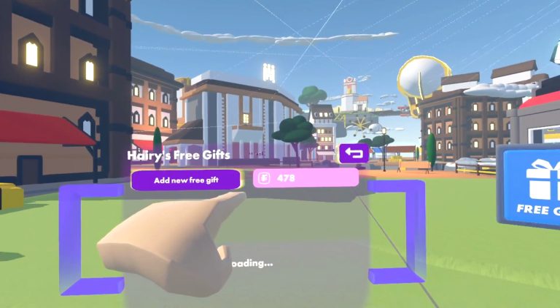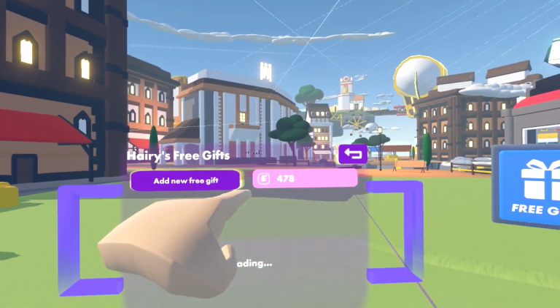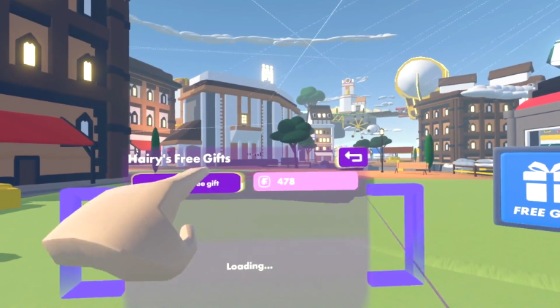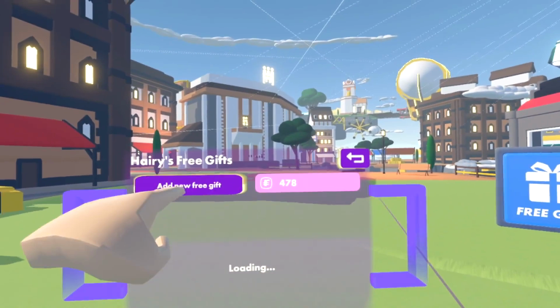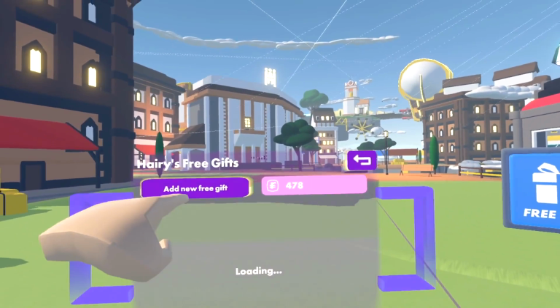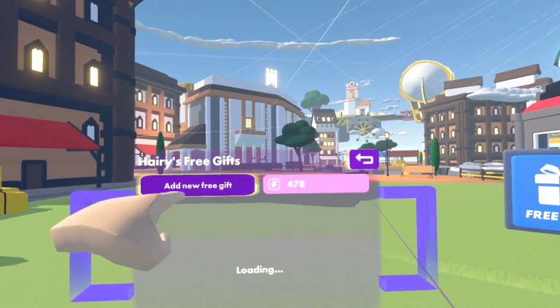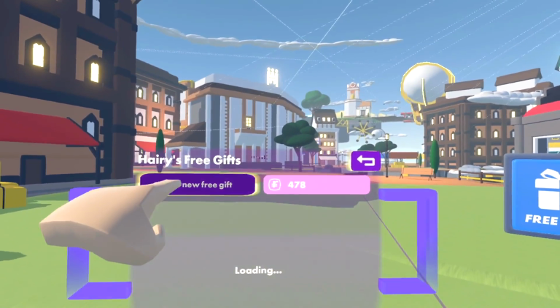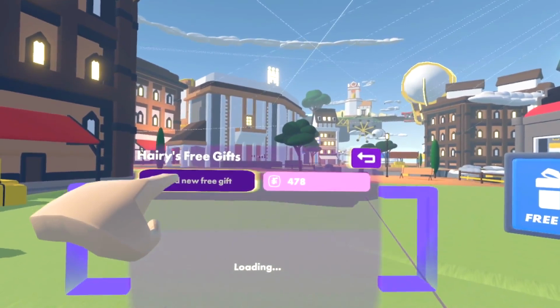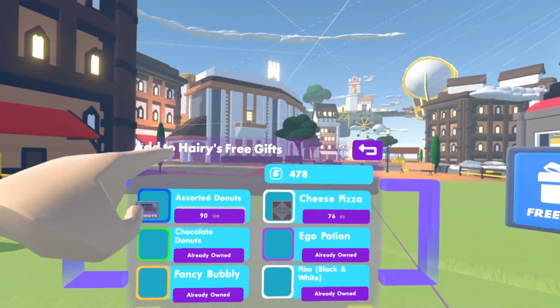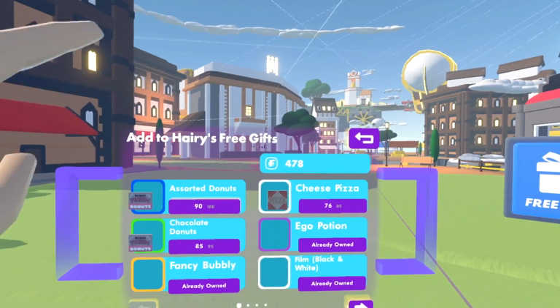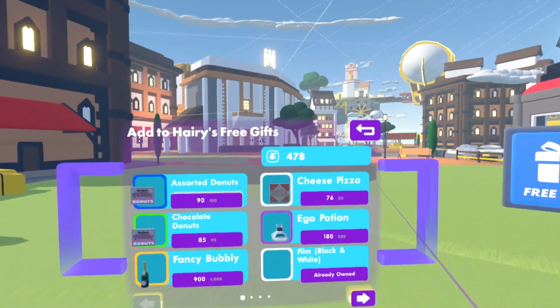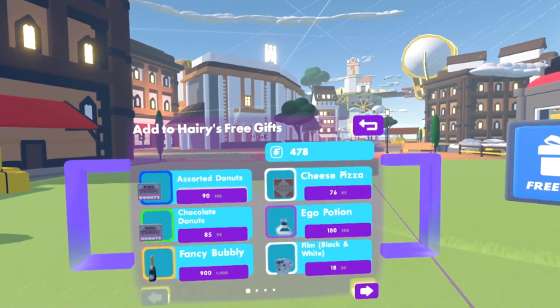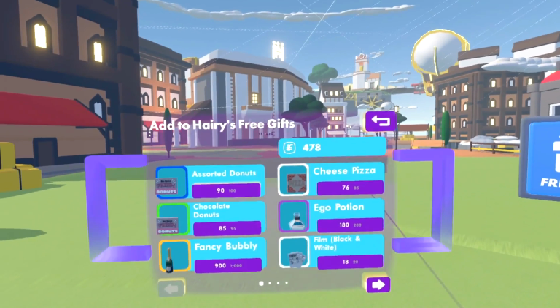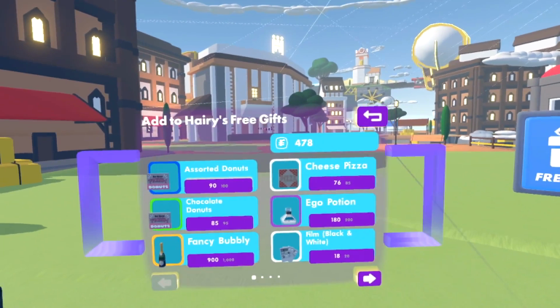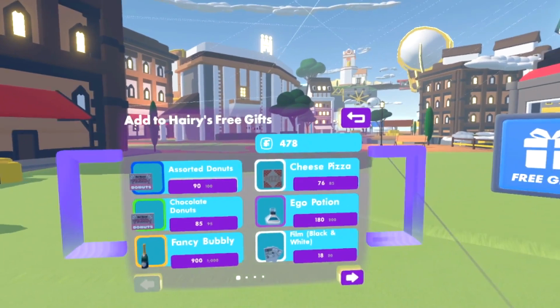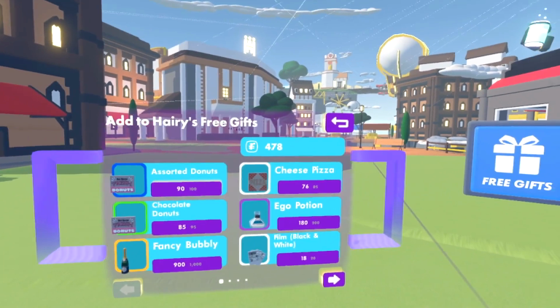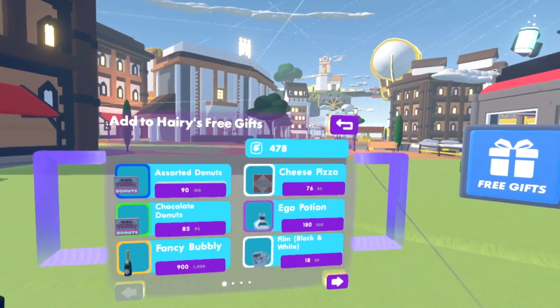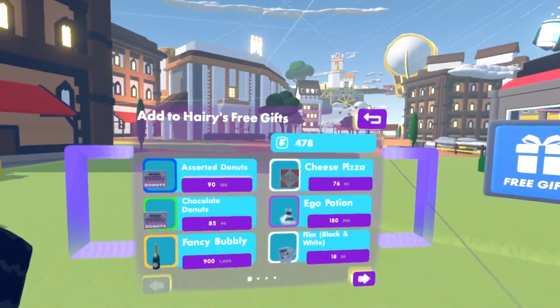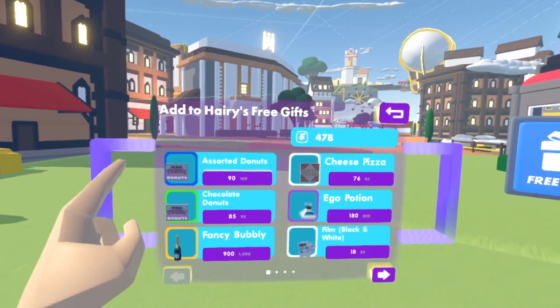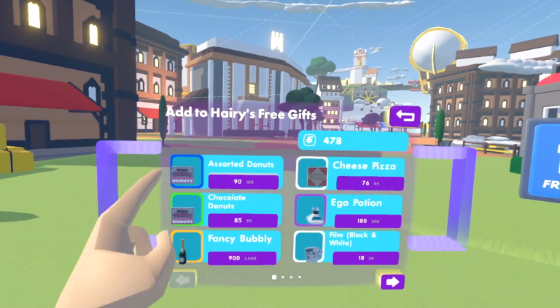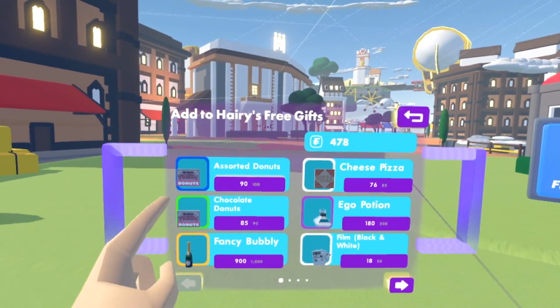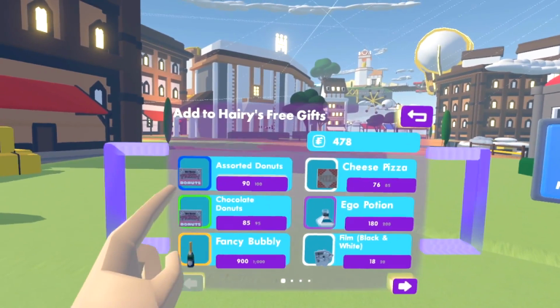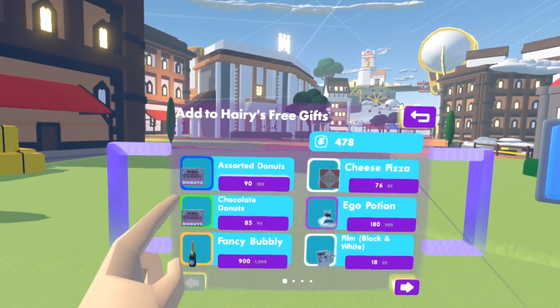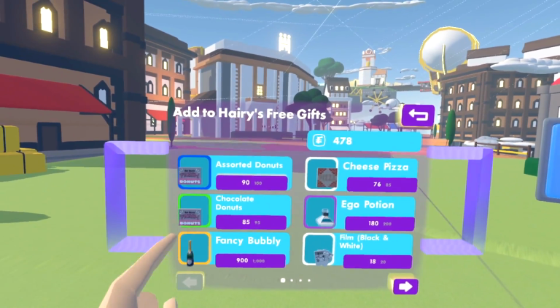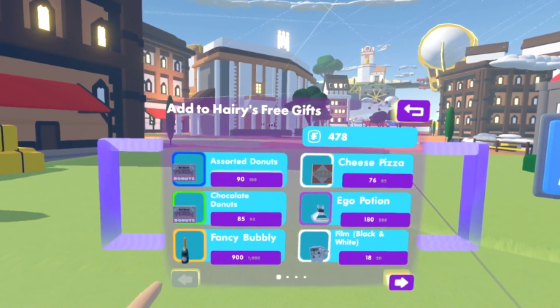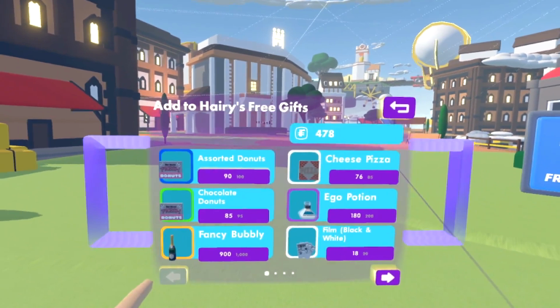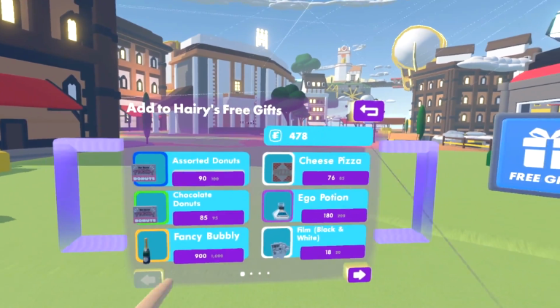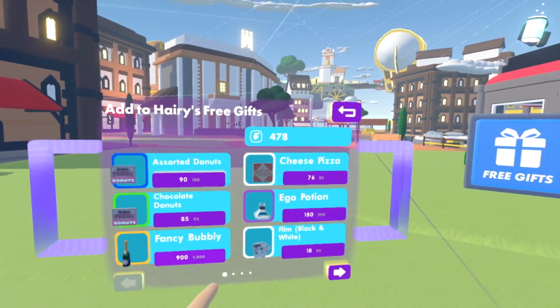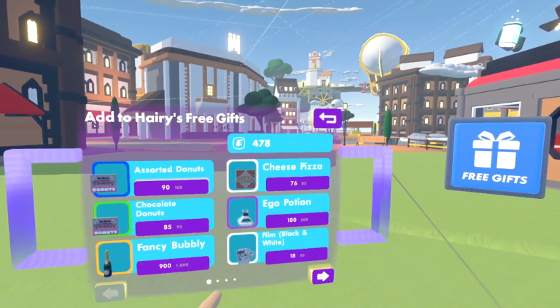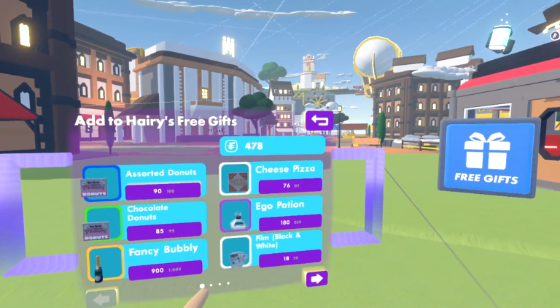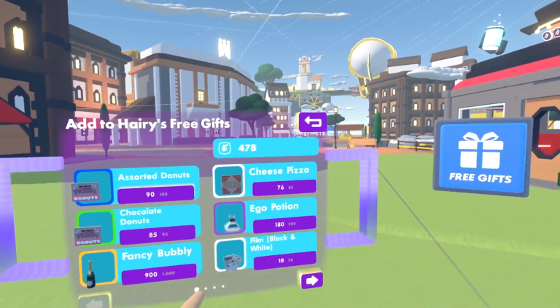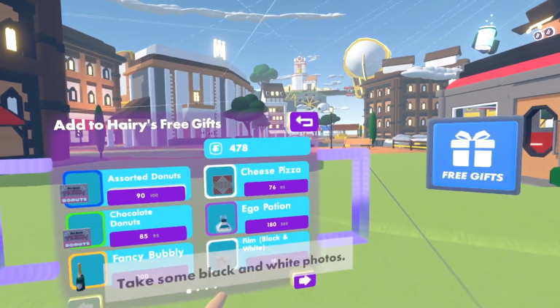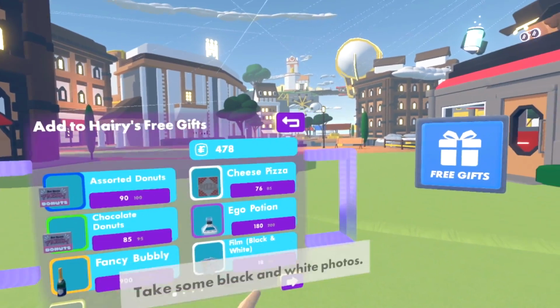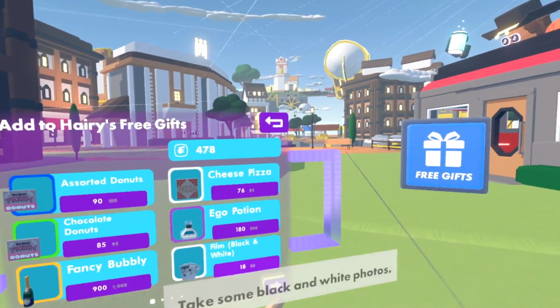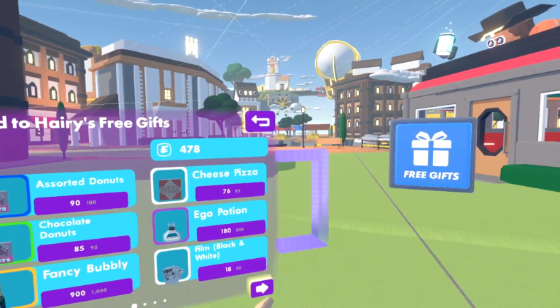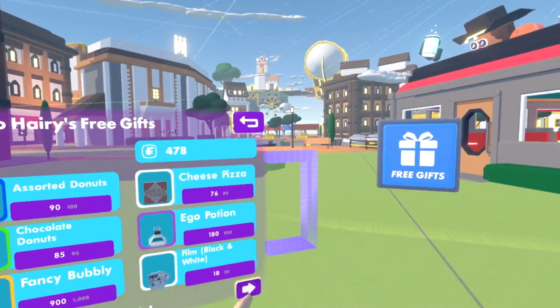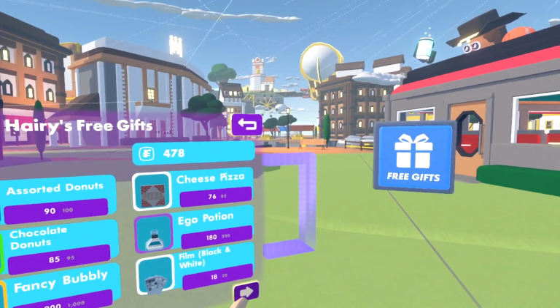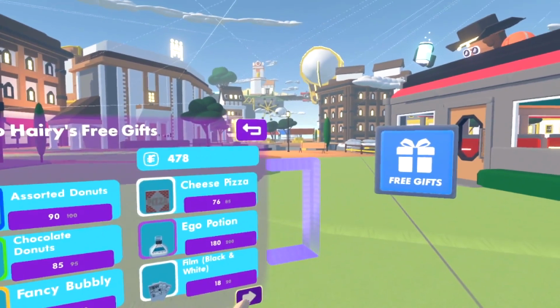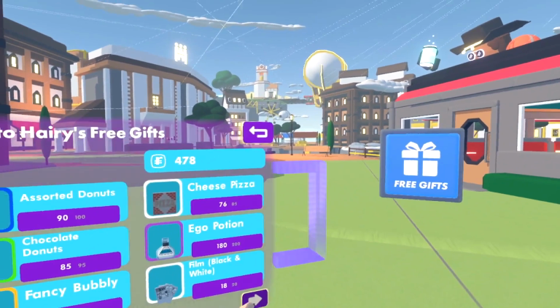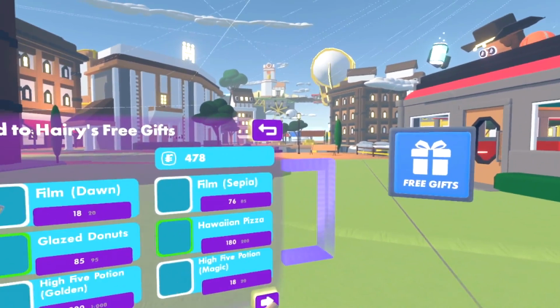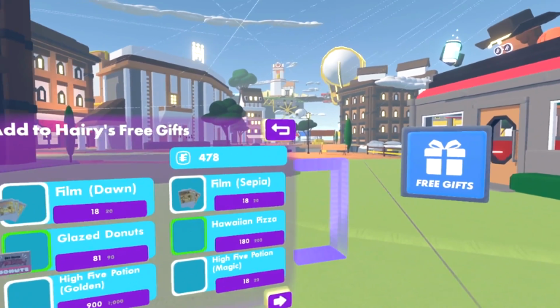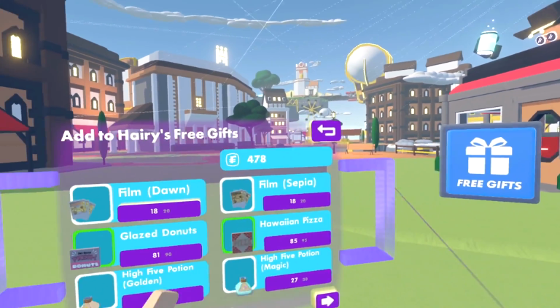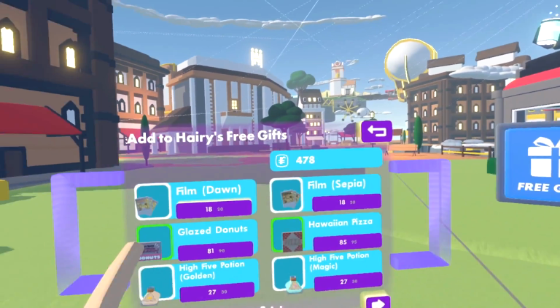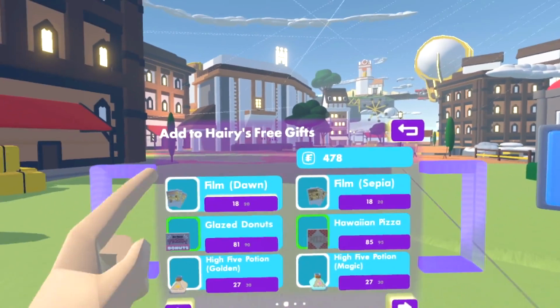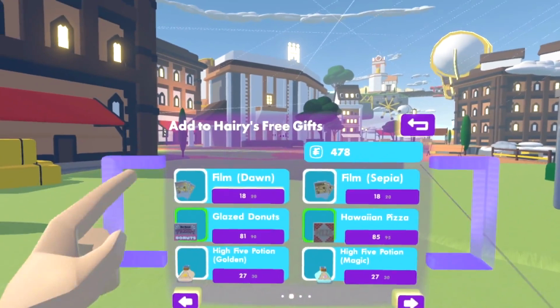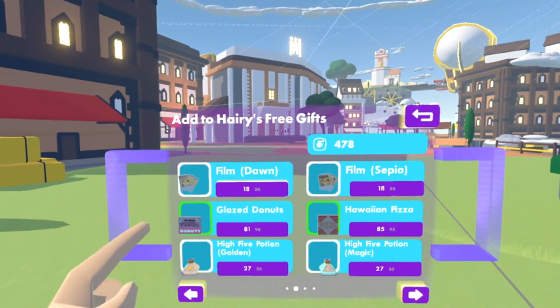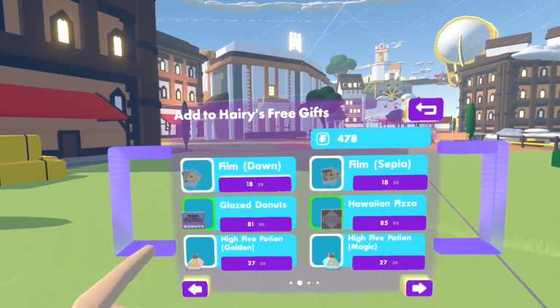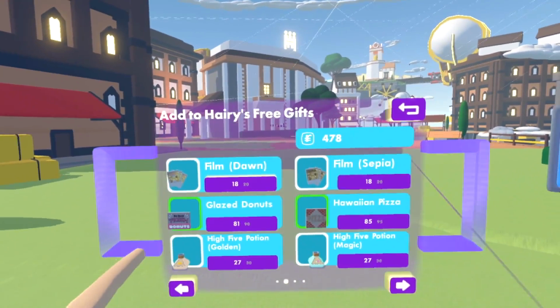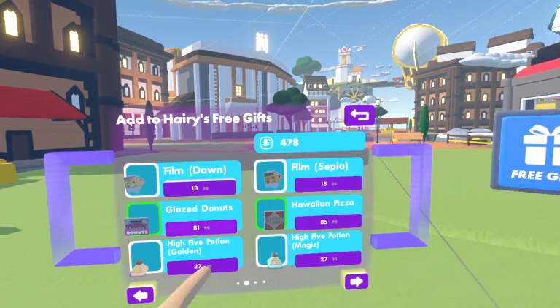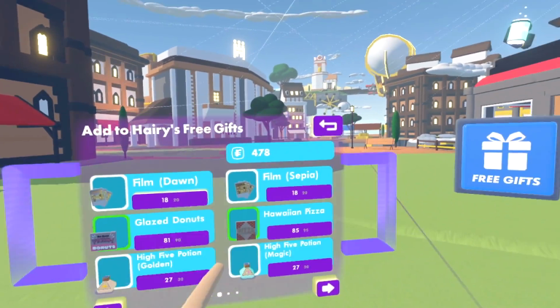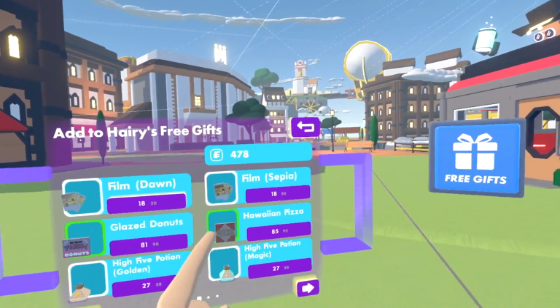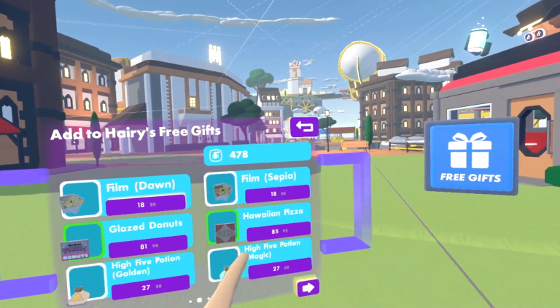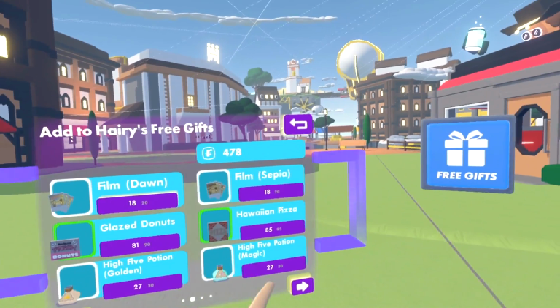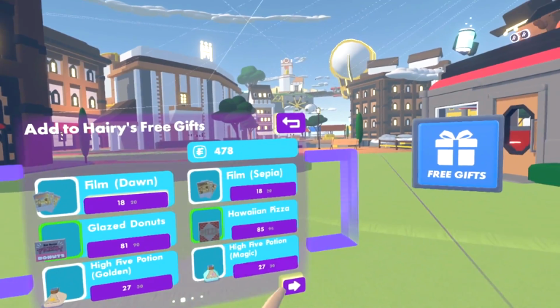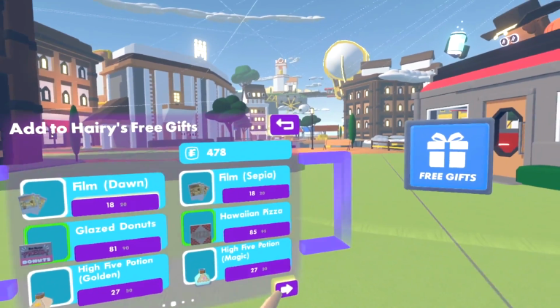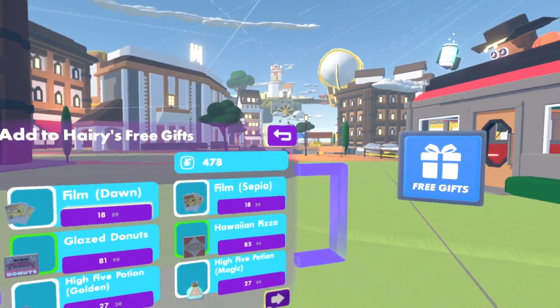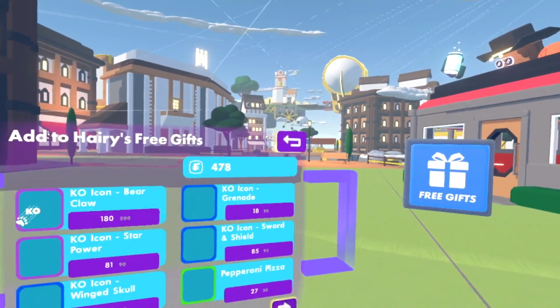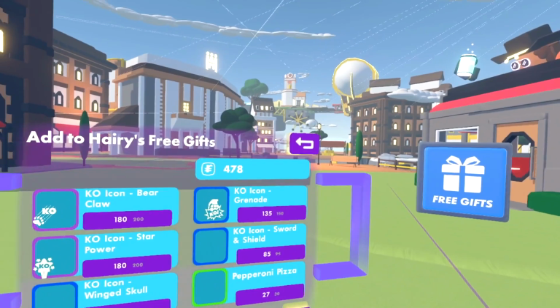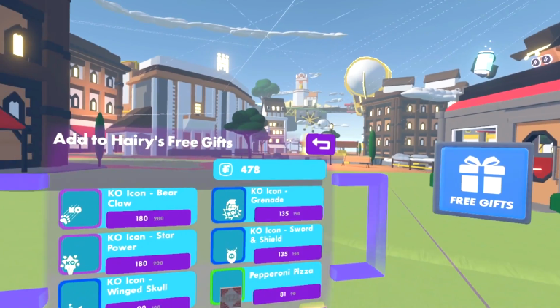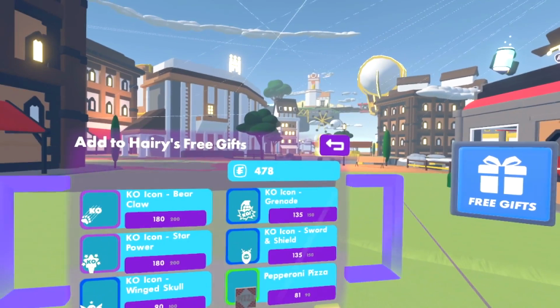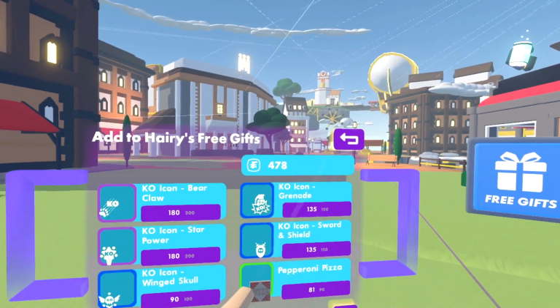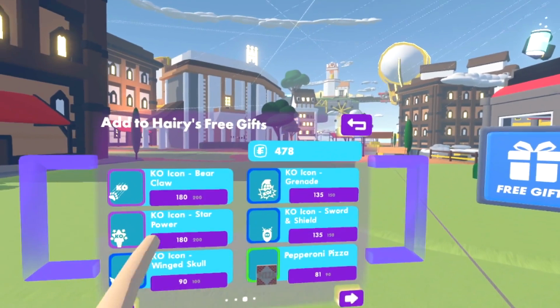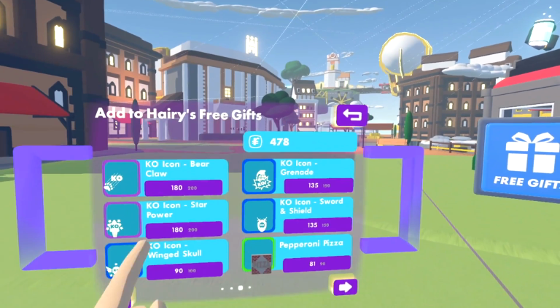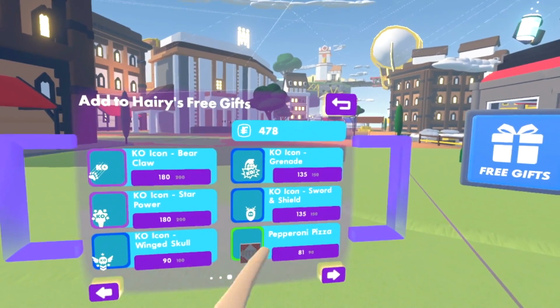Right now you can get food, potions, KO icons, and film — and we'll add more item types later.